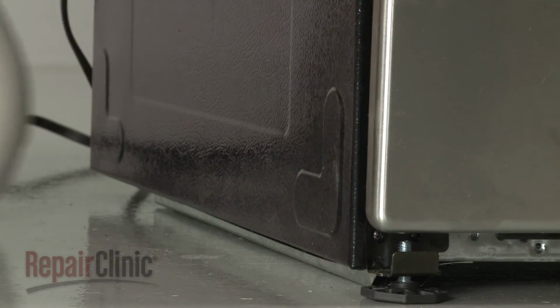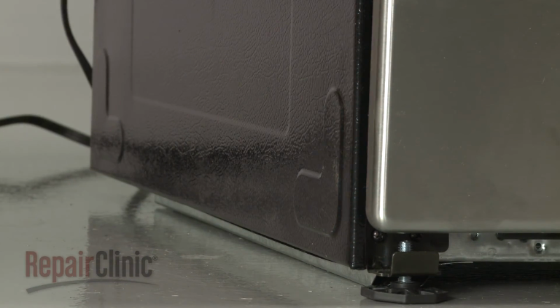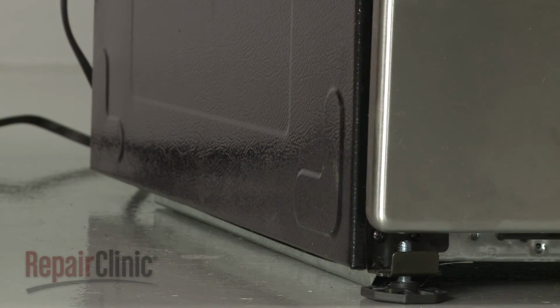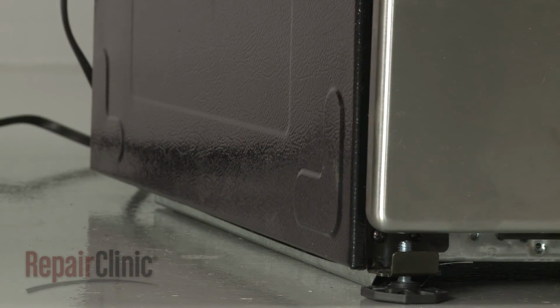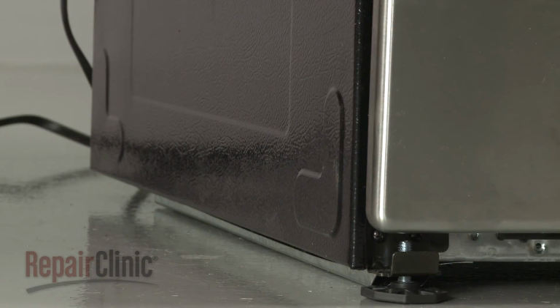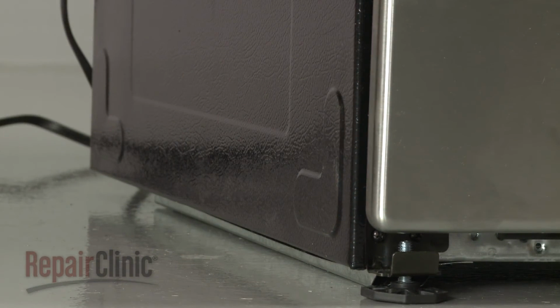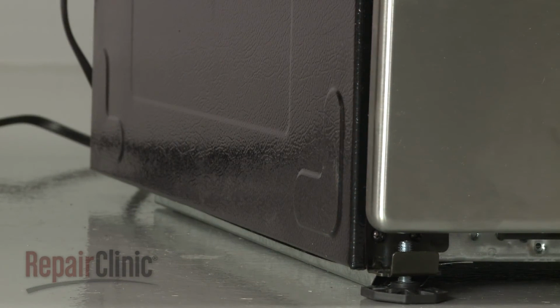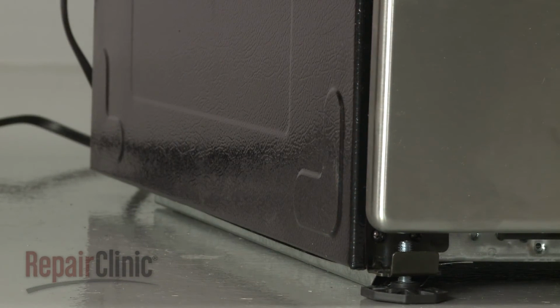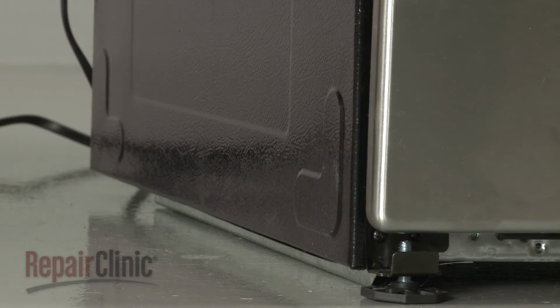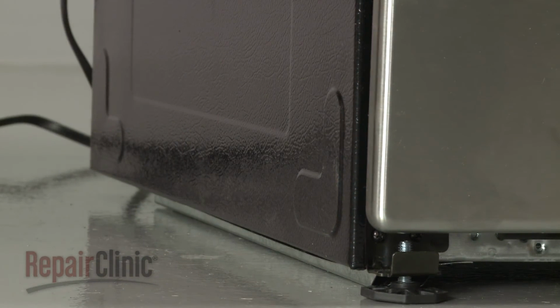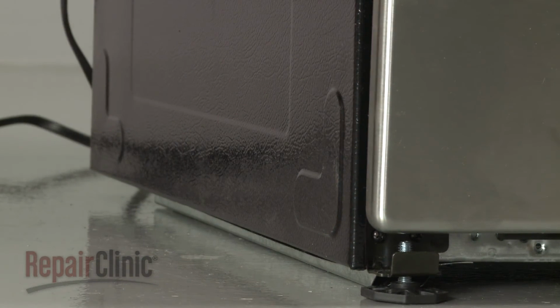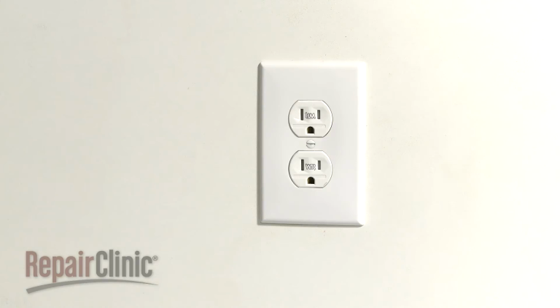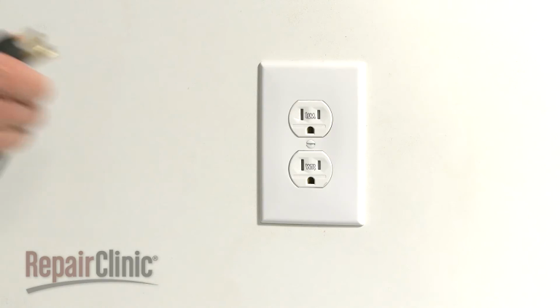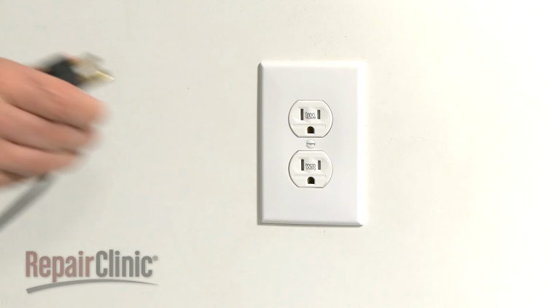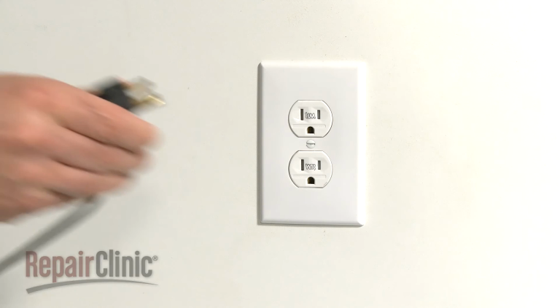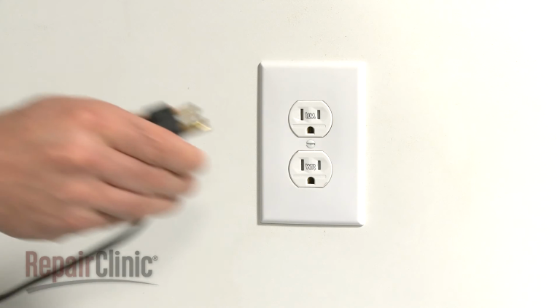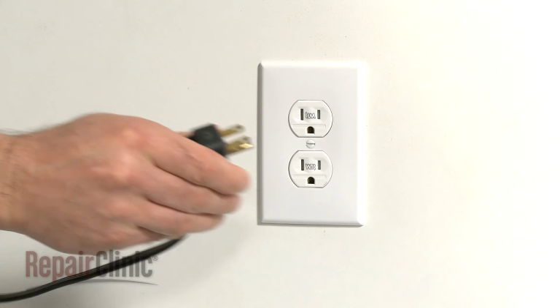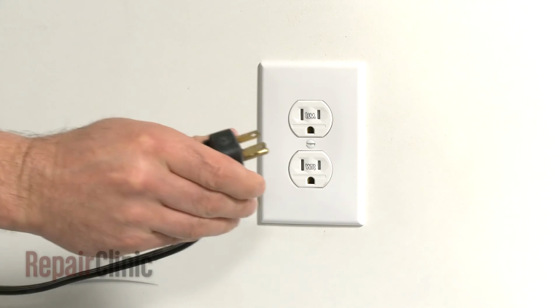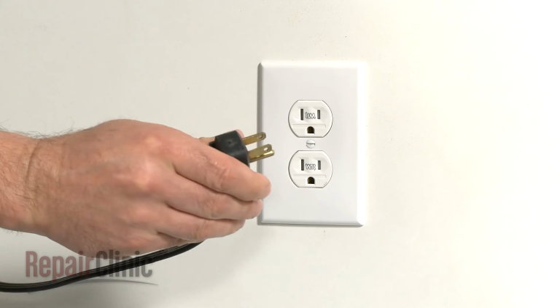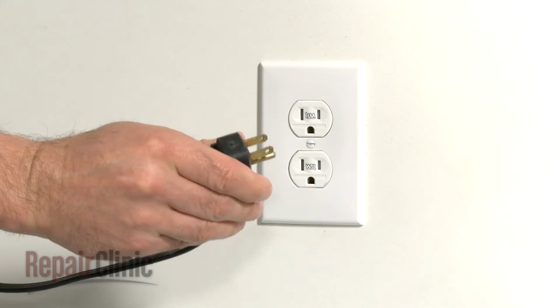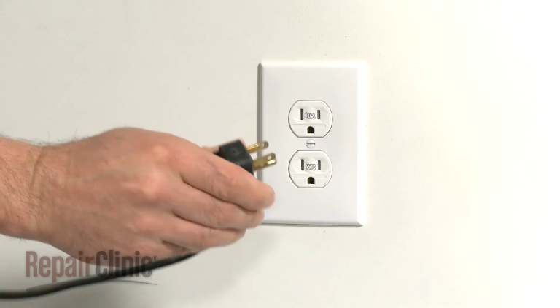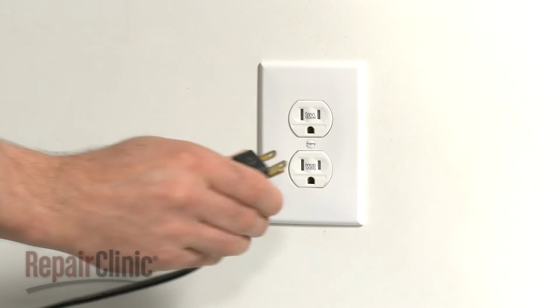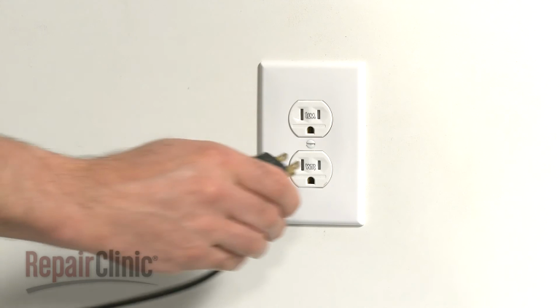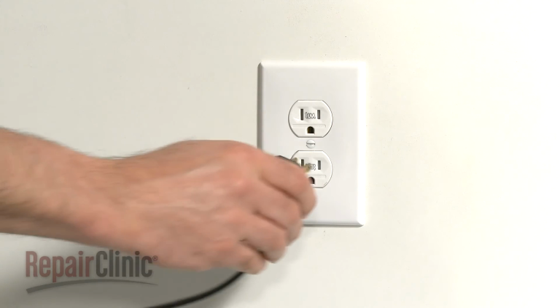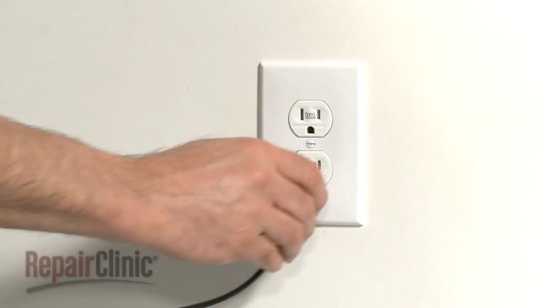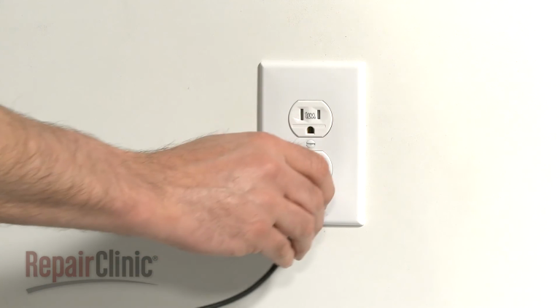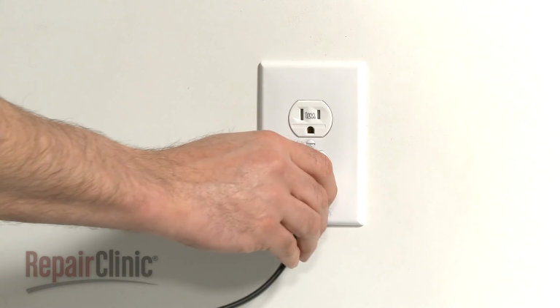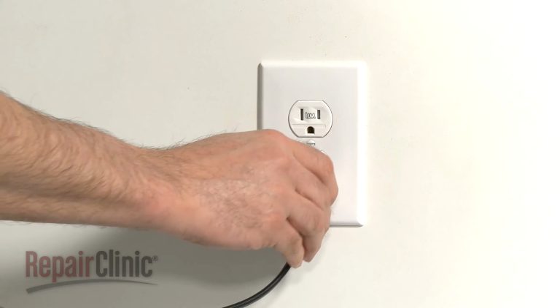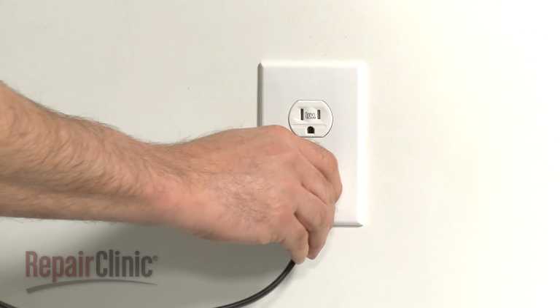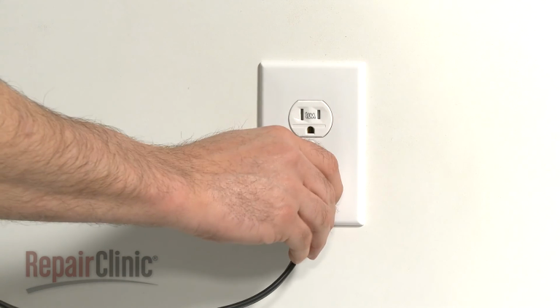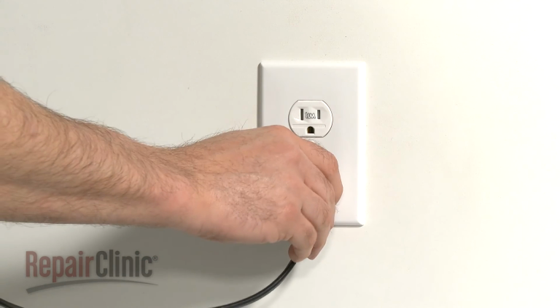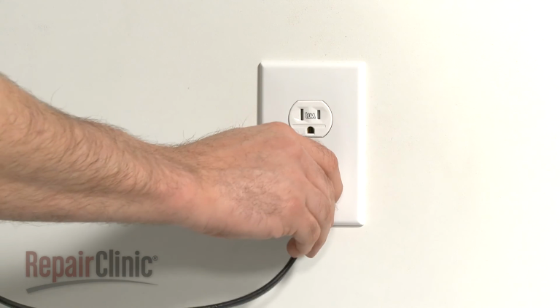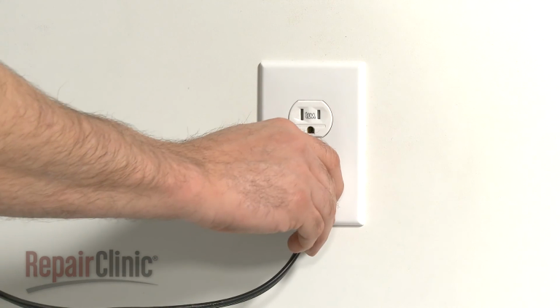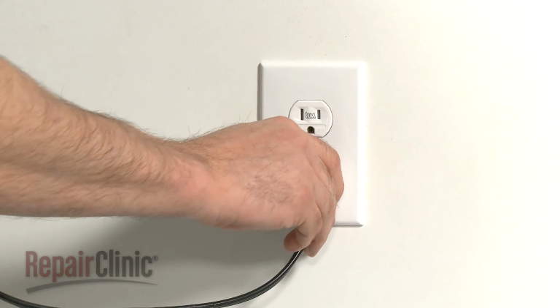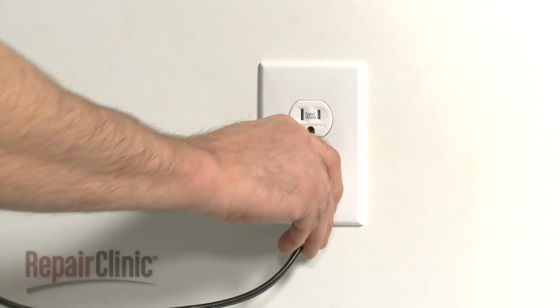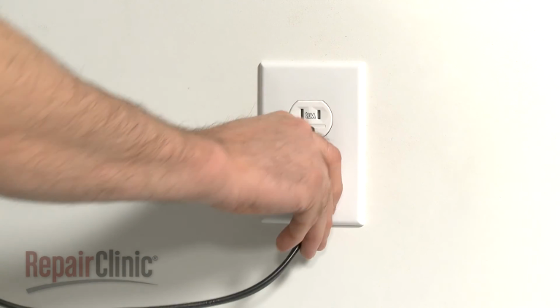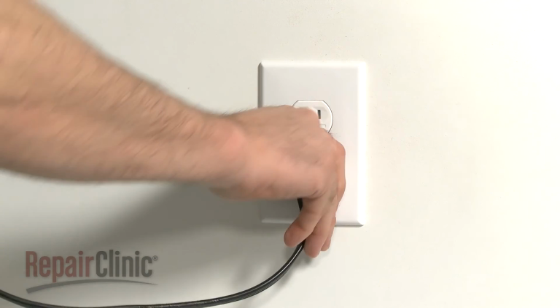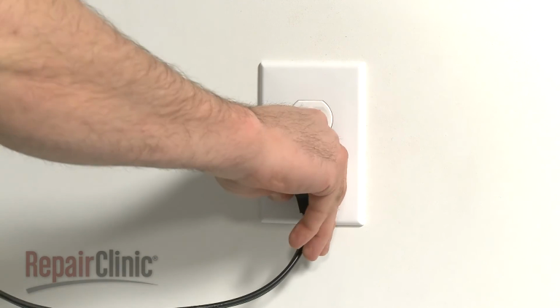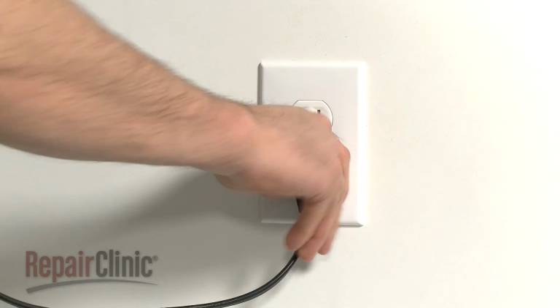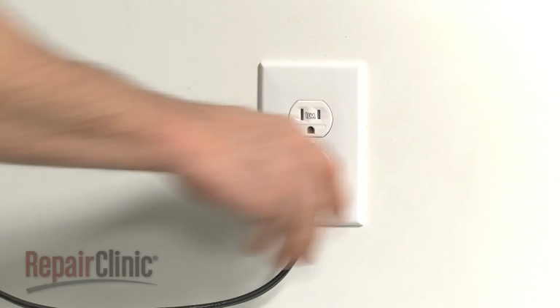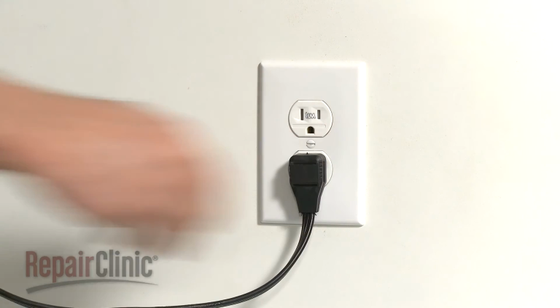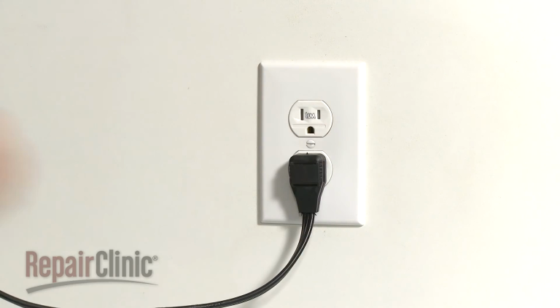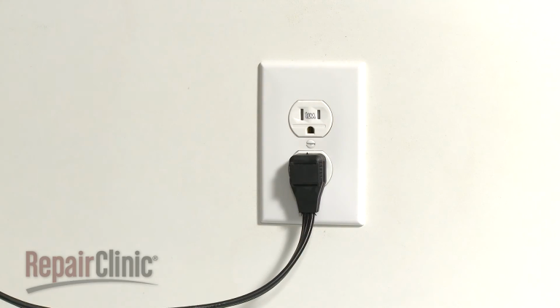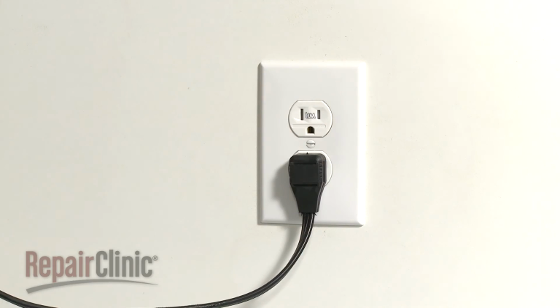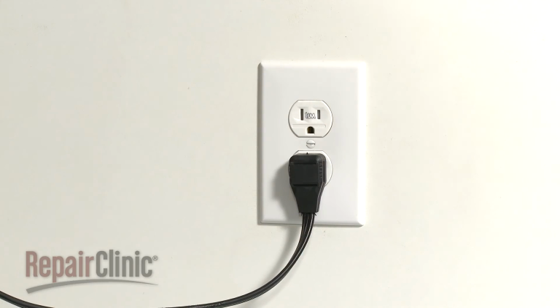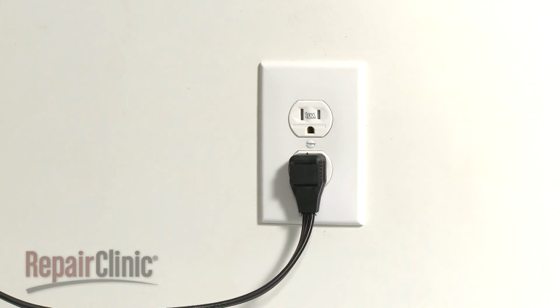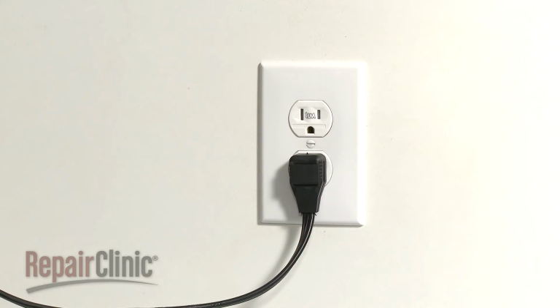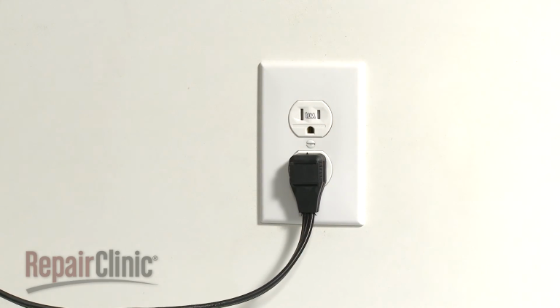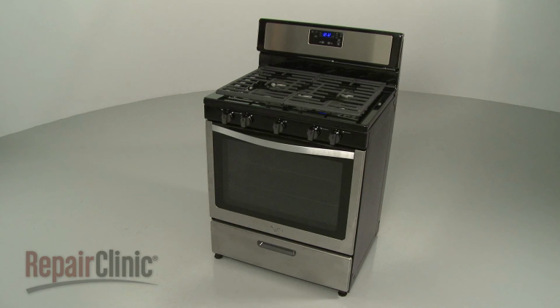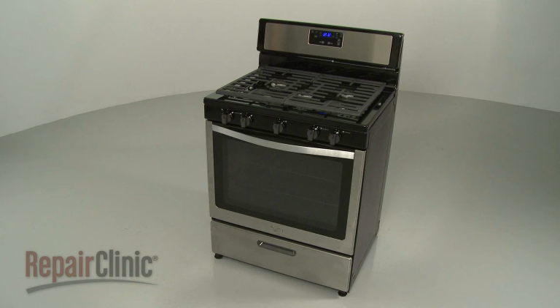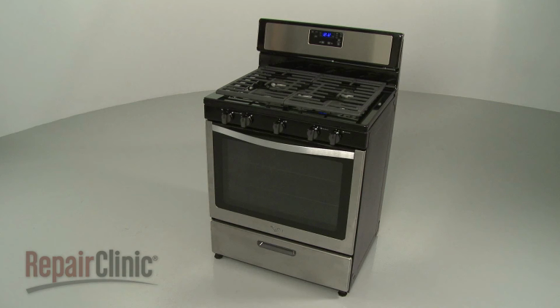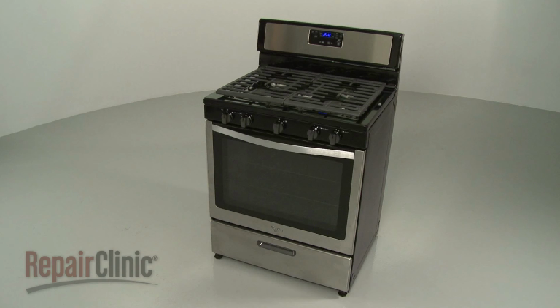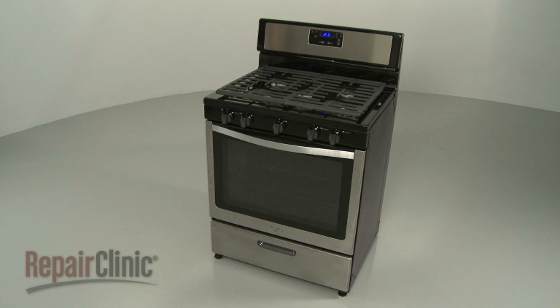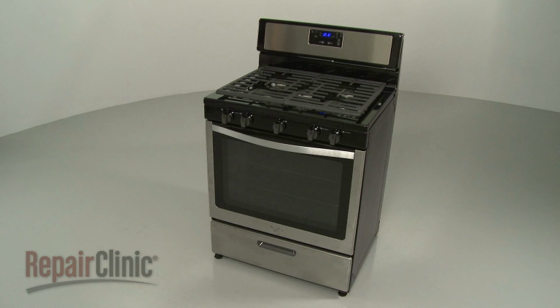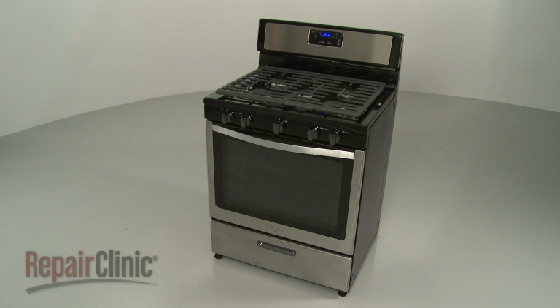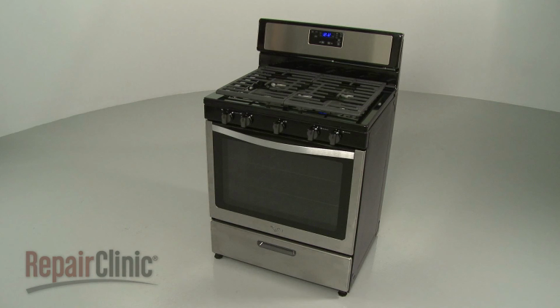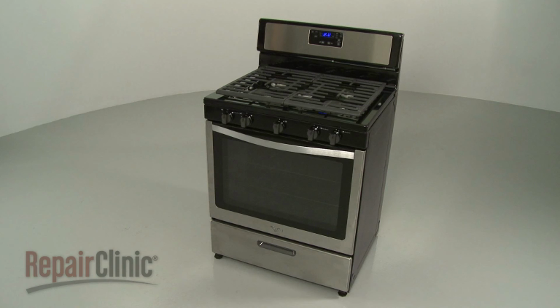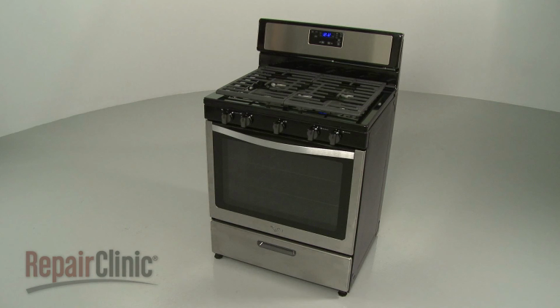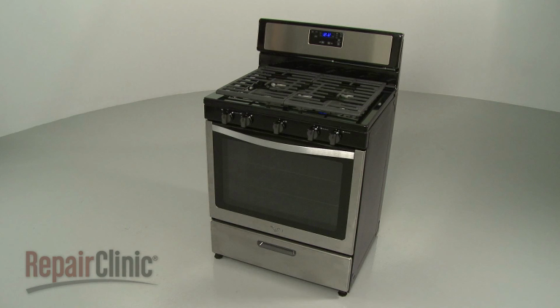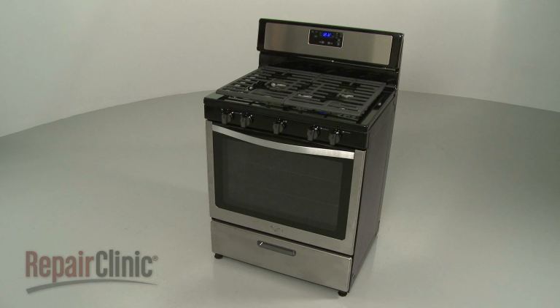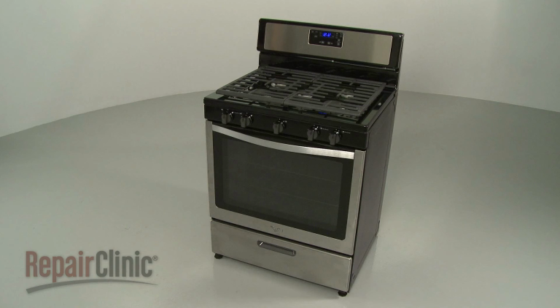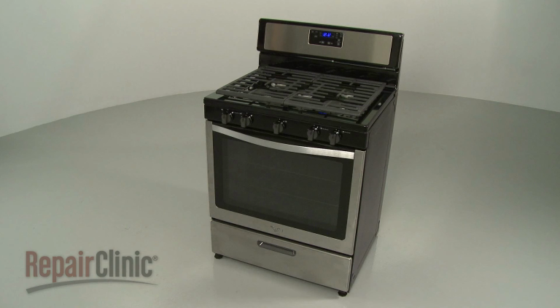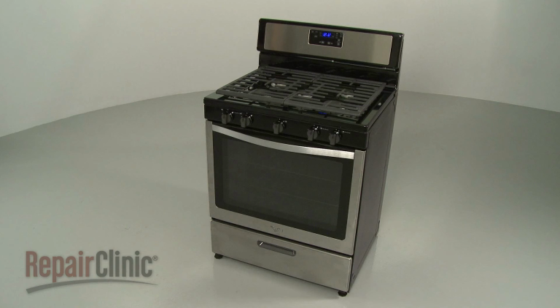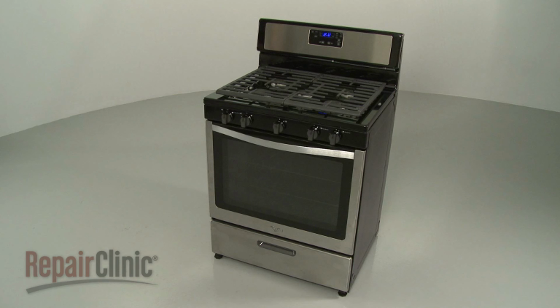With the repair completed, plug the new power cord in, and your range should be ready for use.